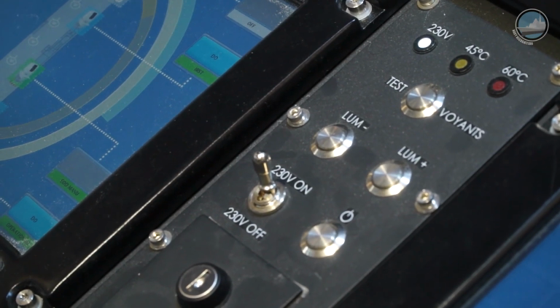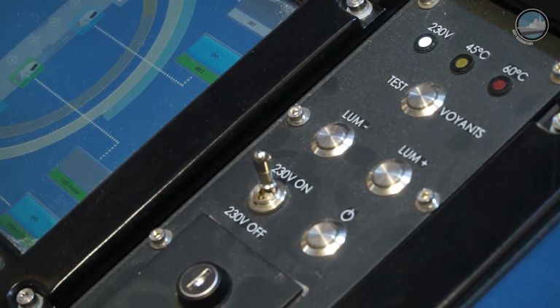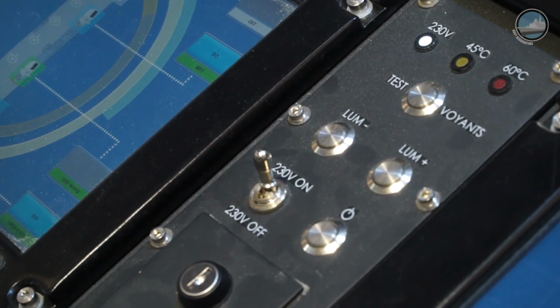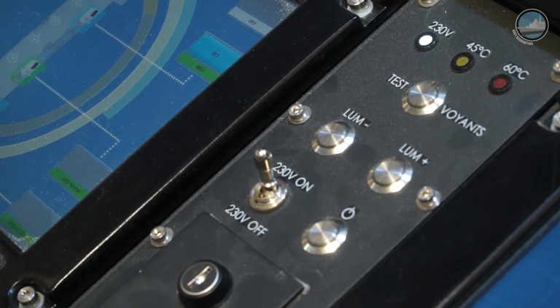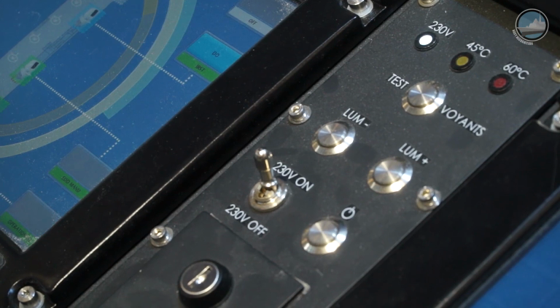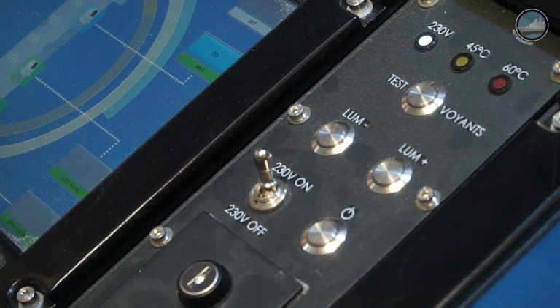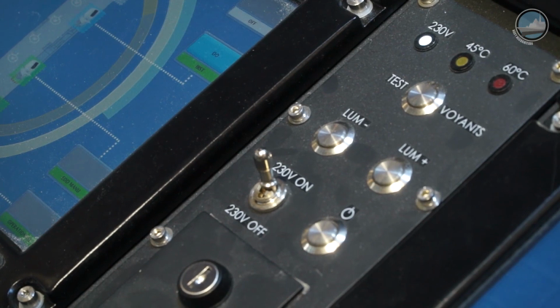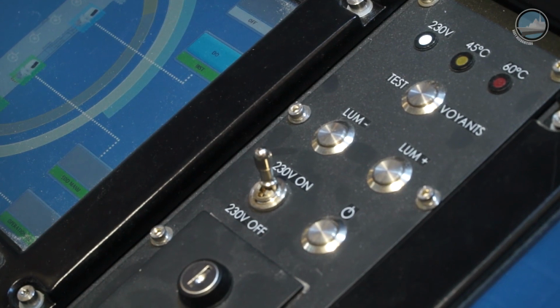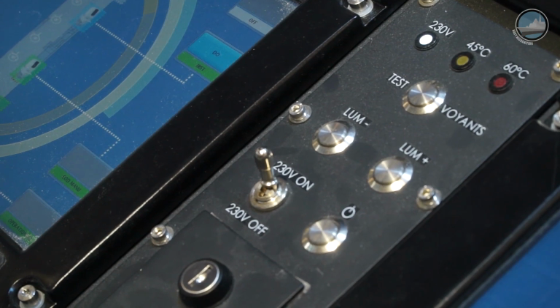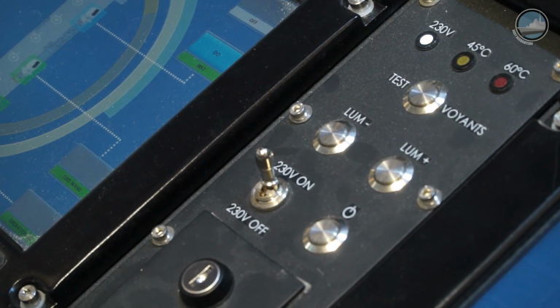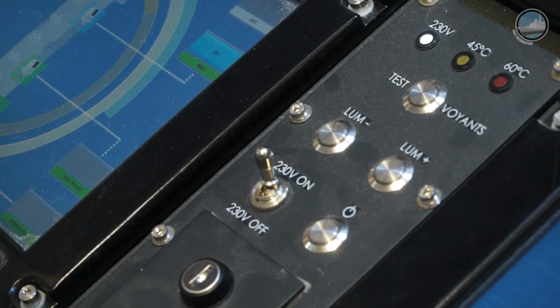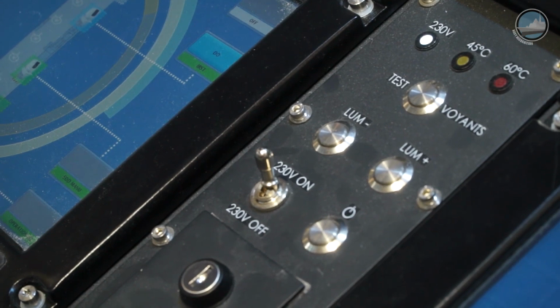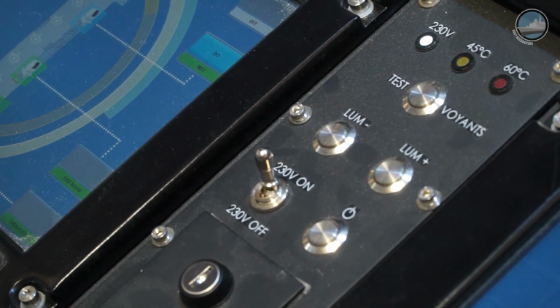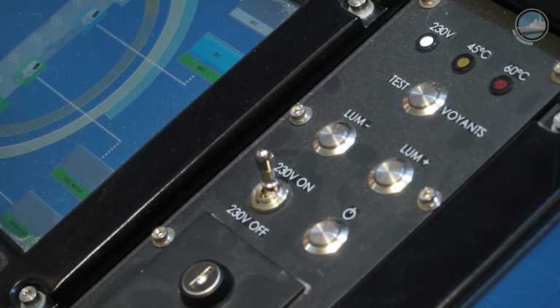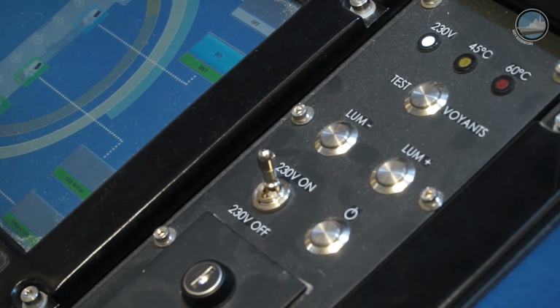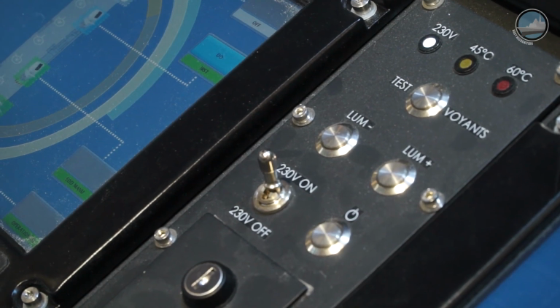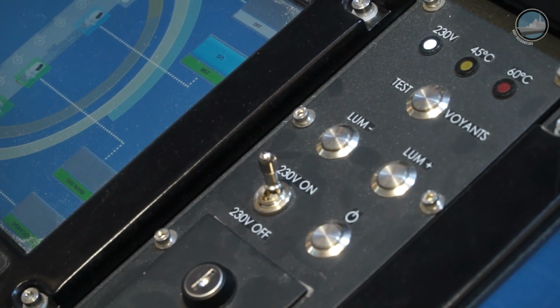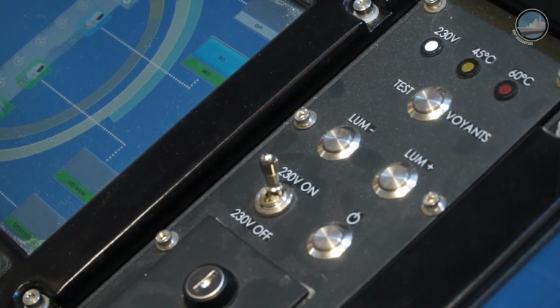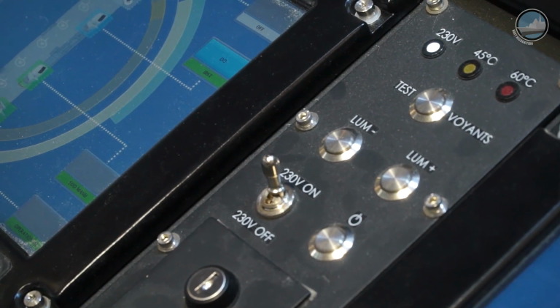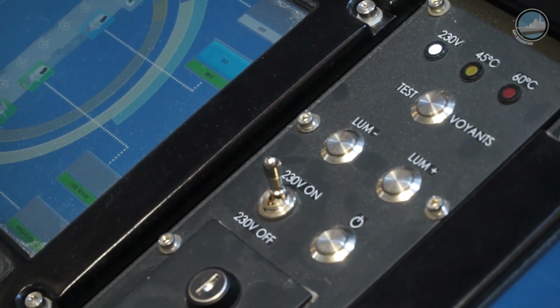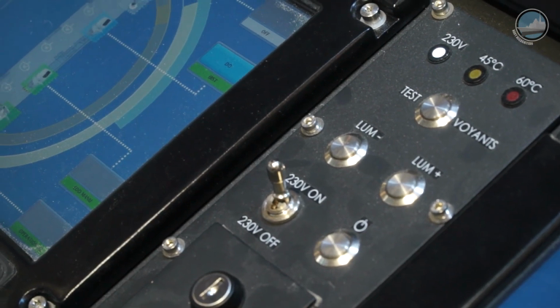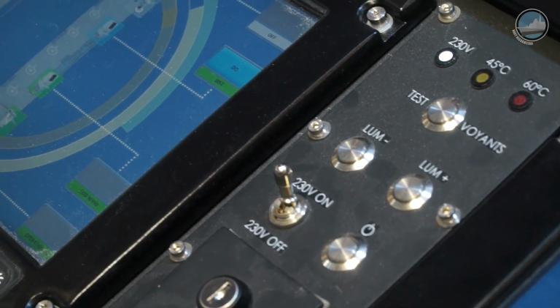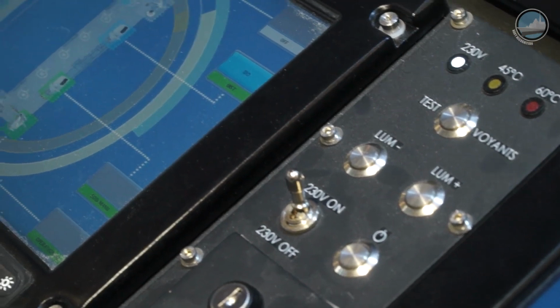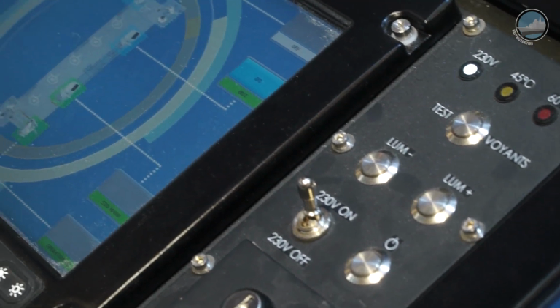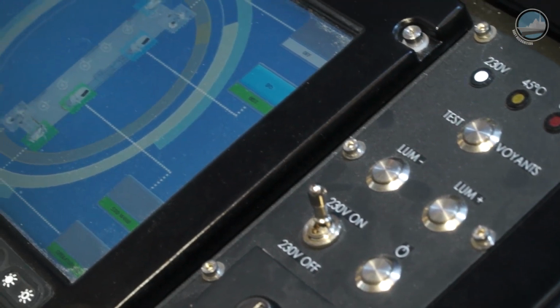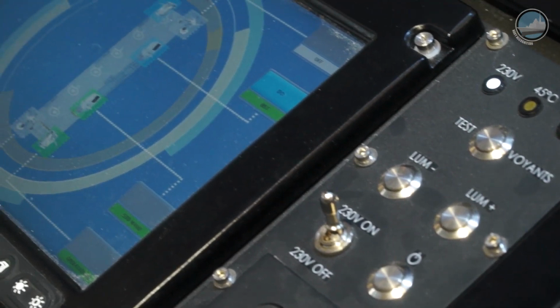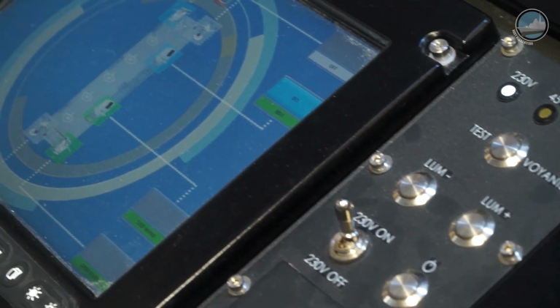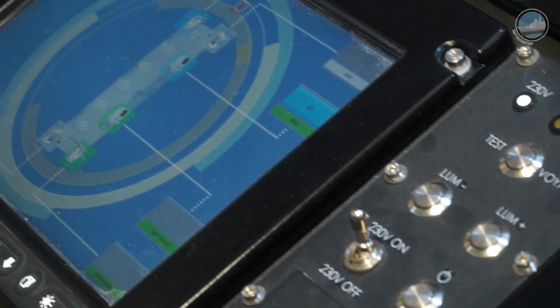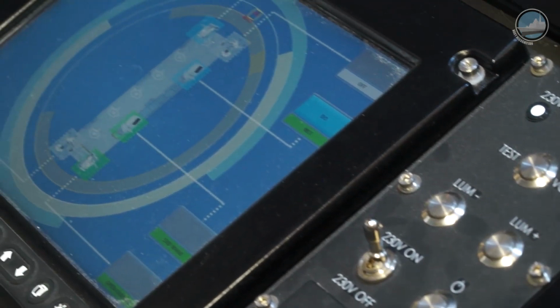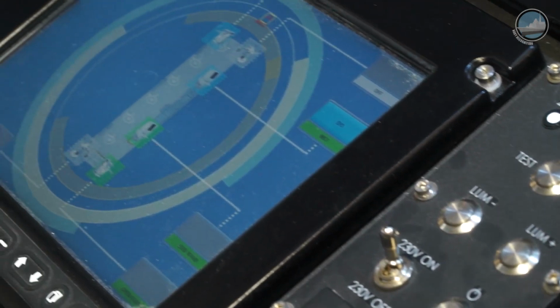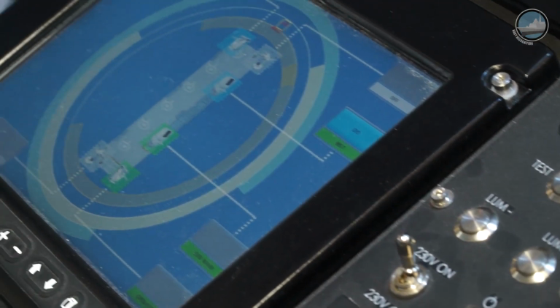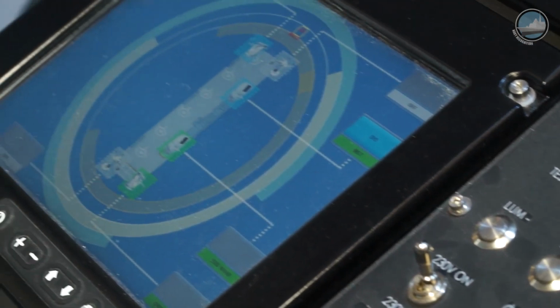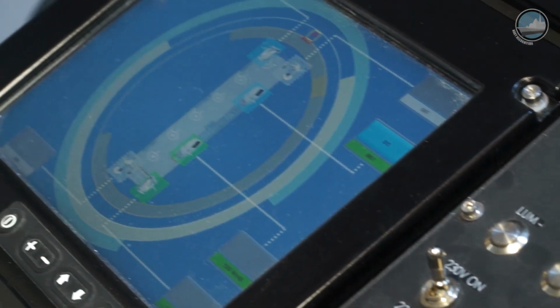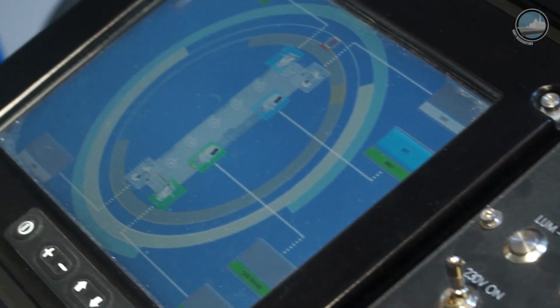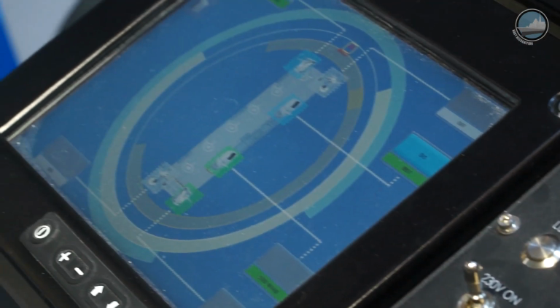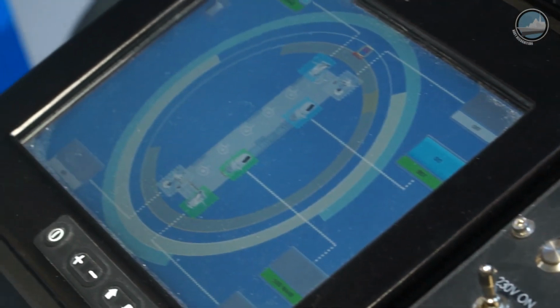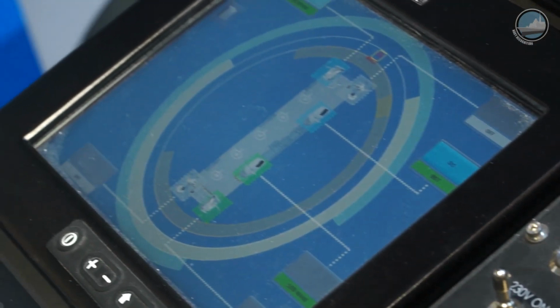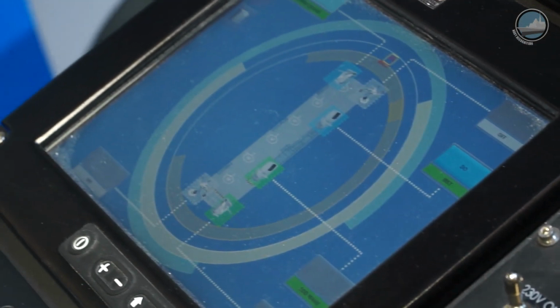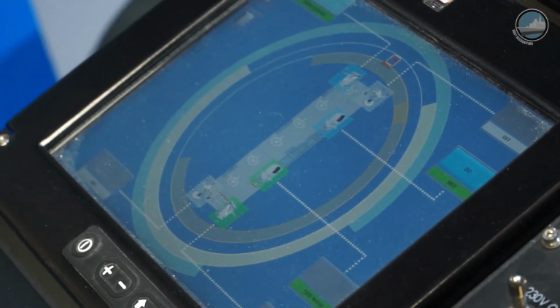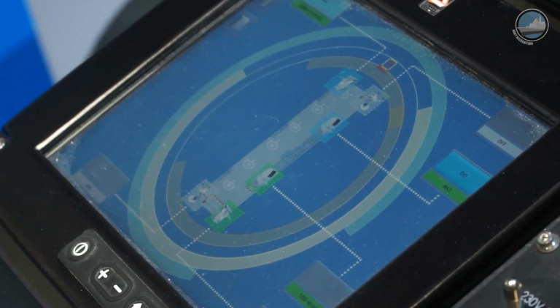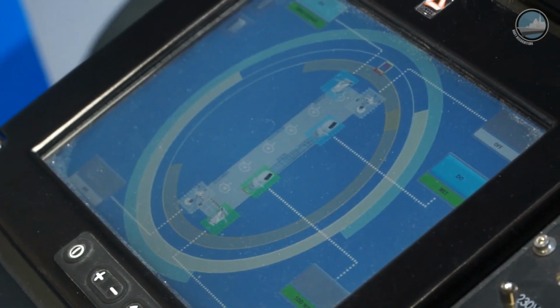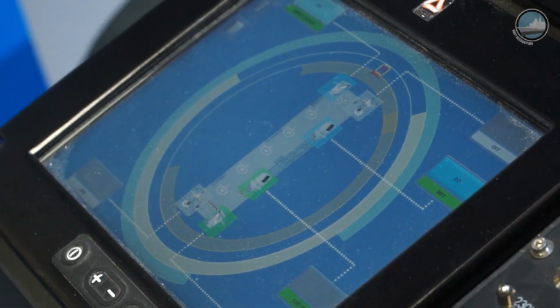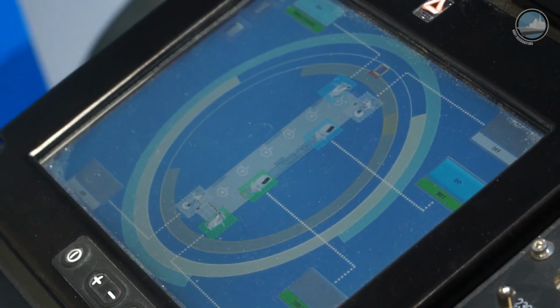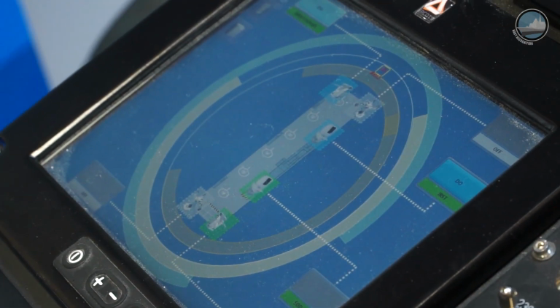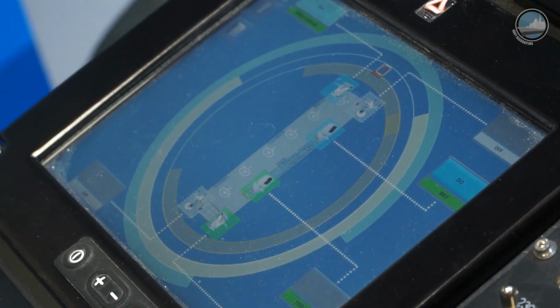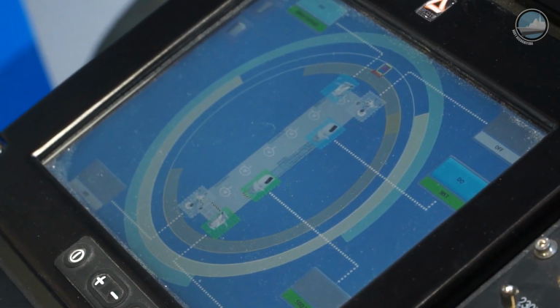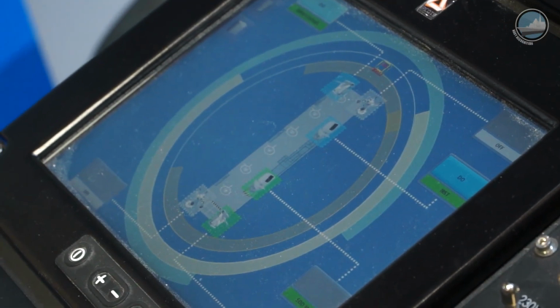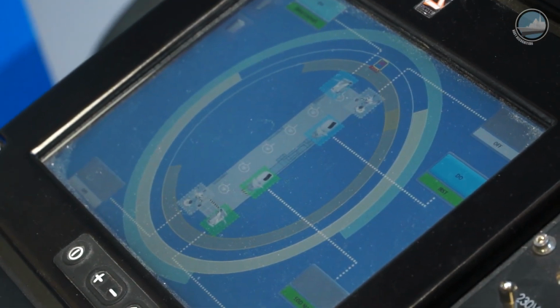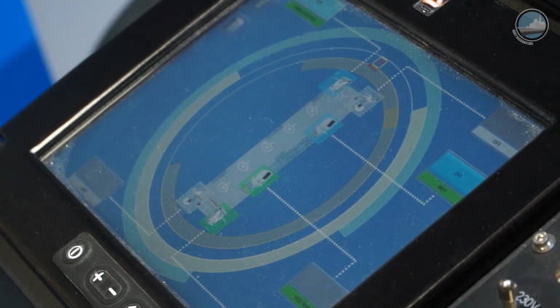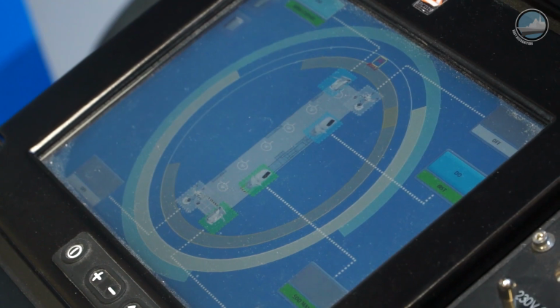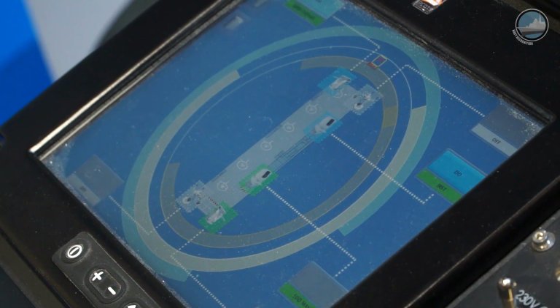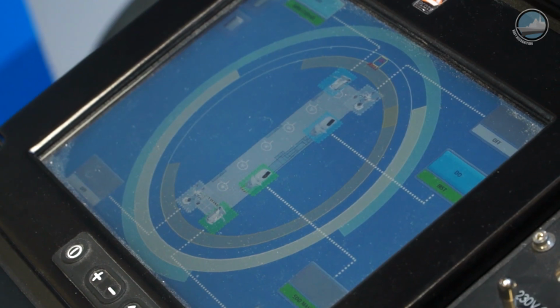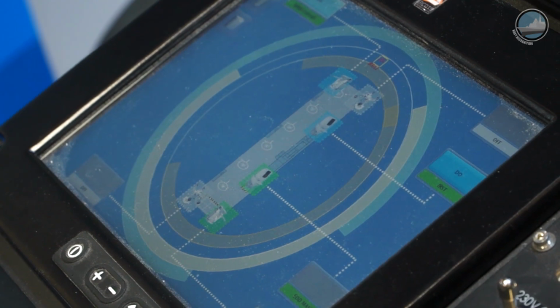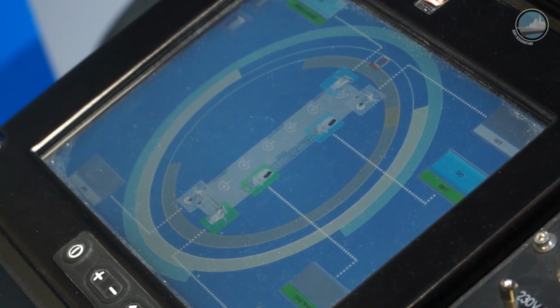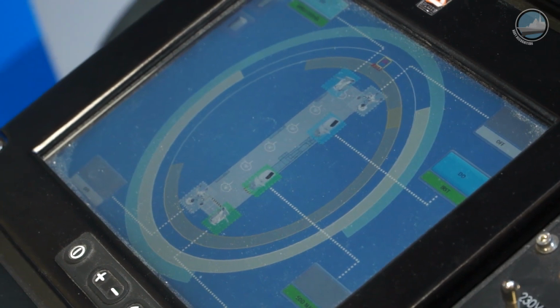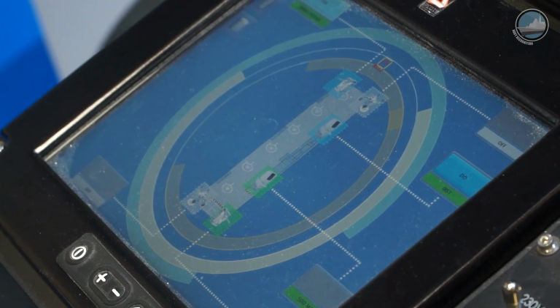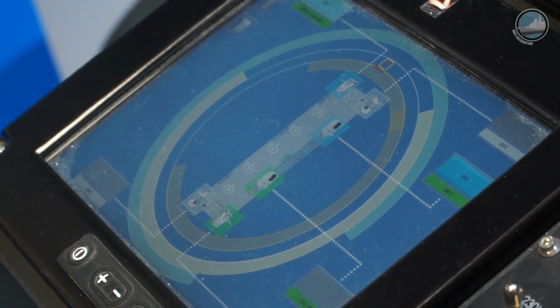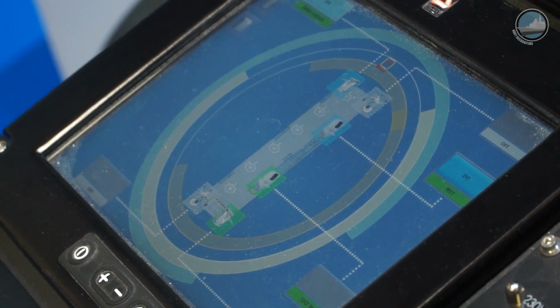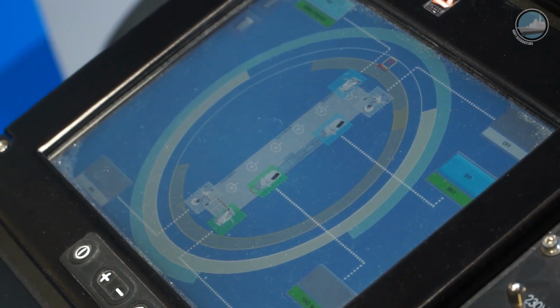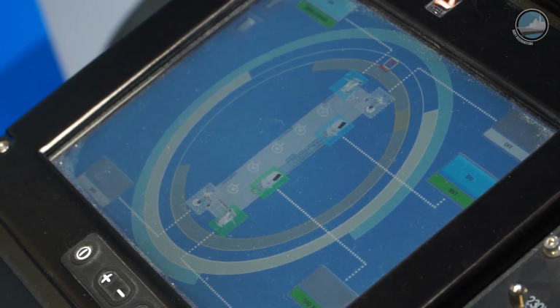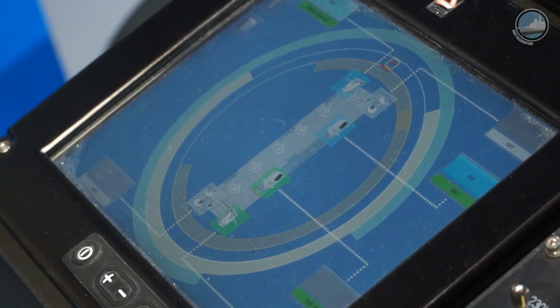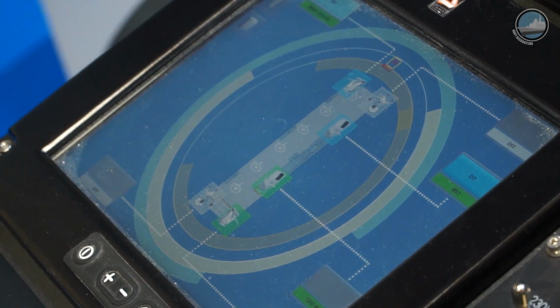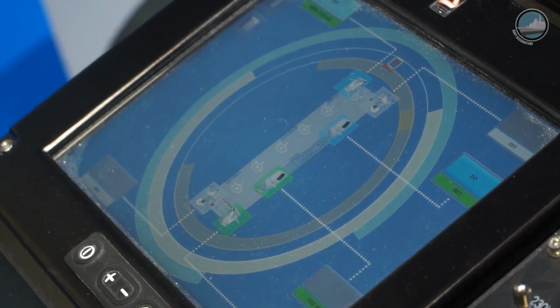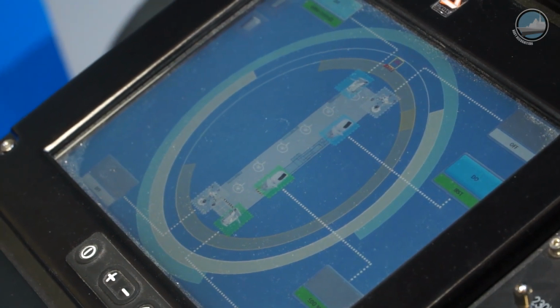This is the heart of the self-defense system of the Mistral-class ships. It's a DCNS console that elaborates the tactical situation for self-defense.